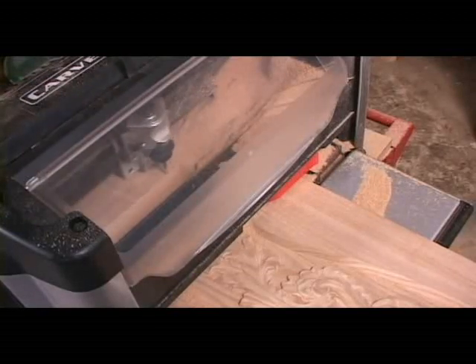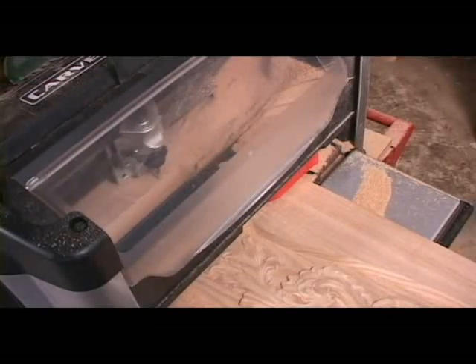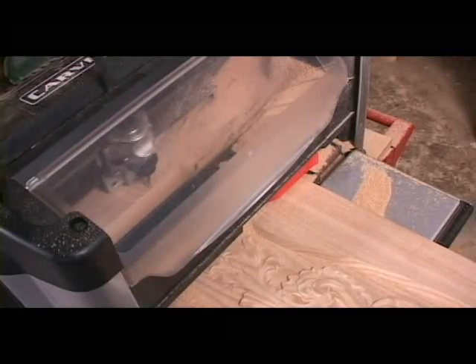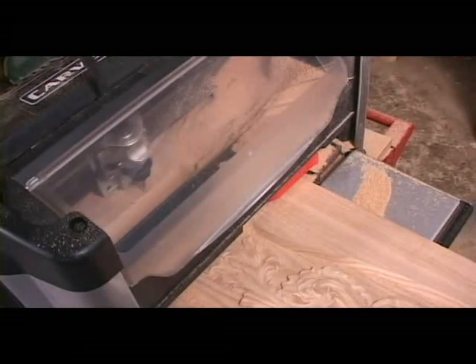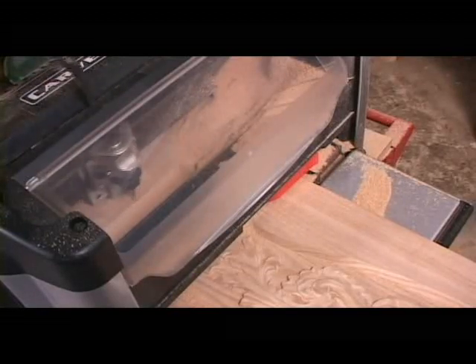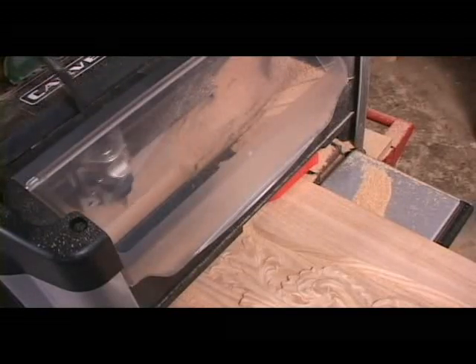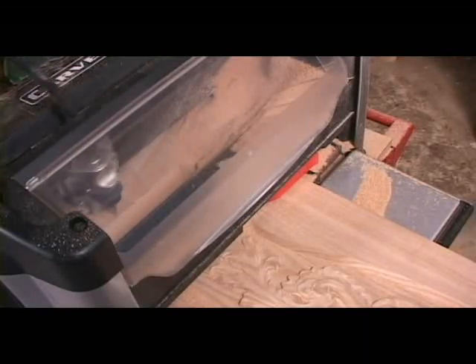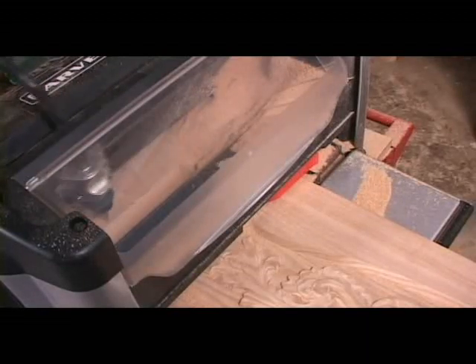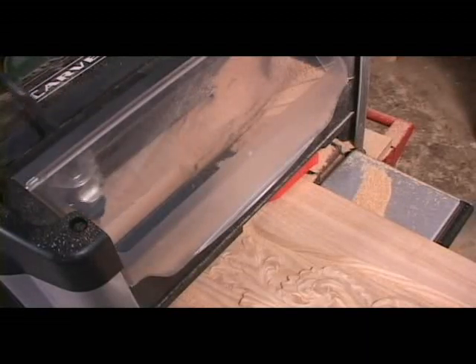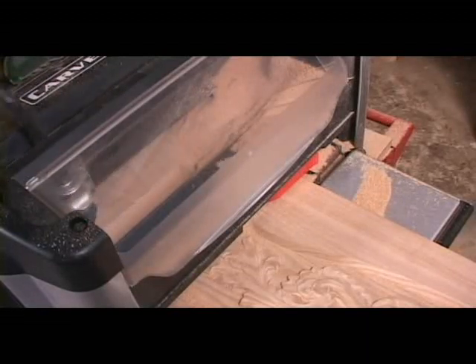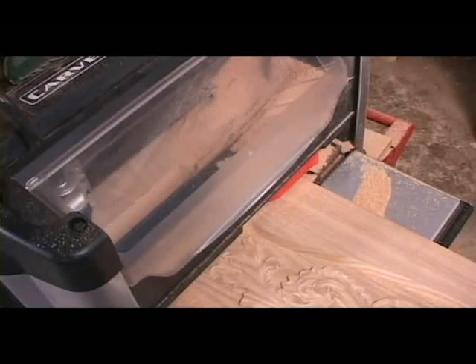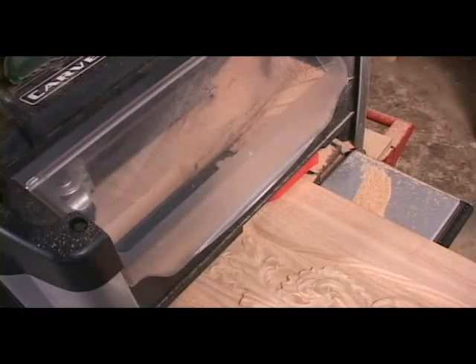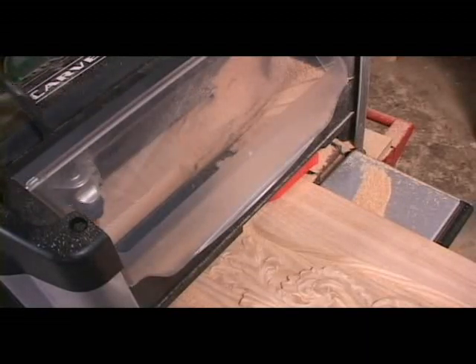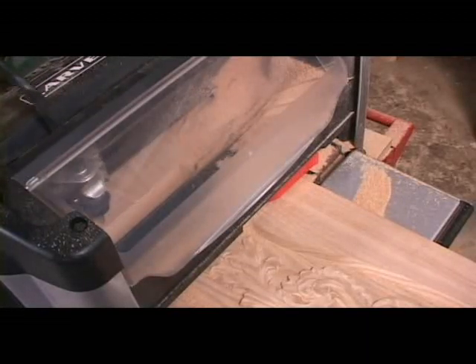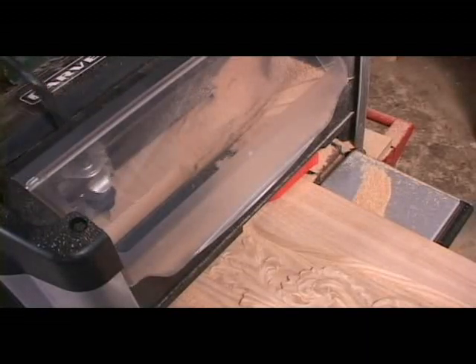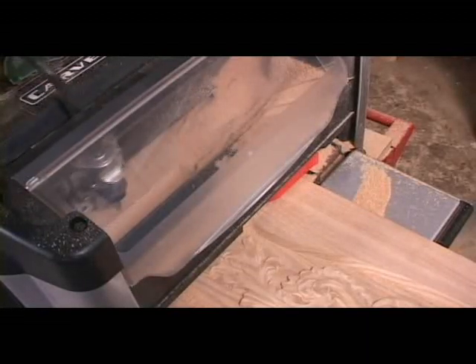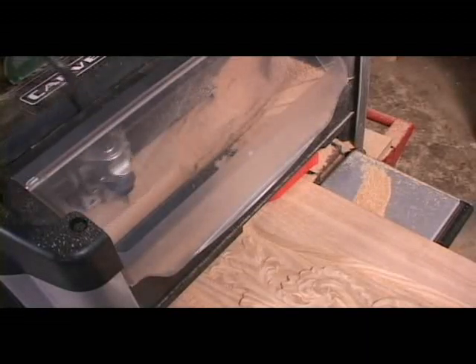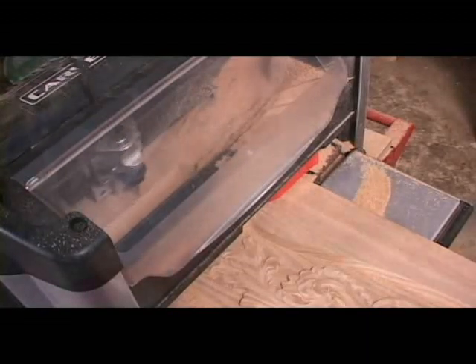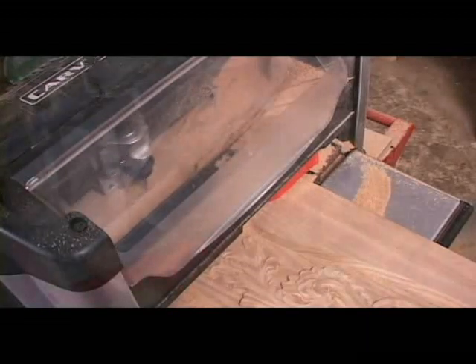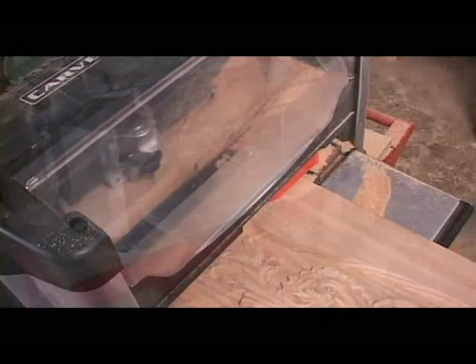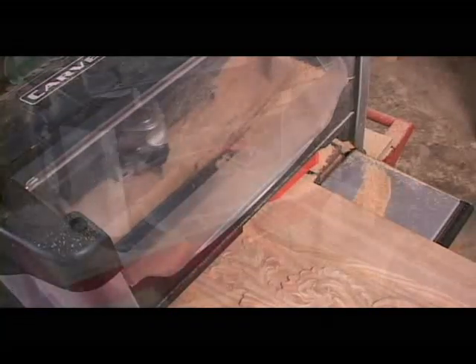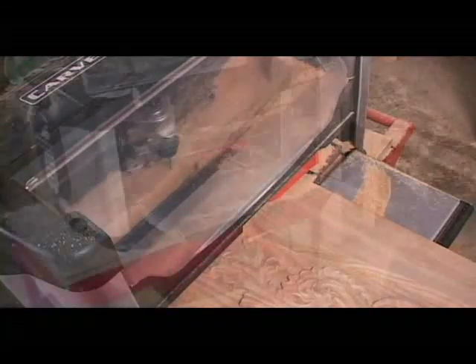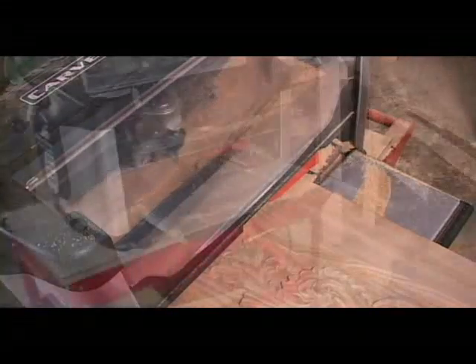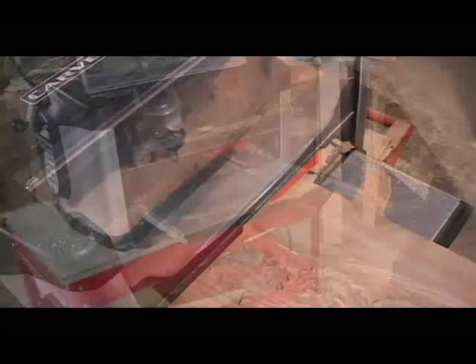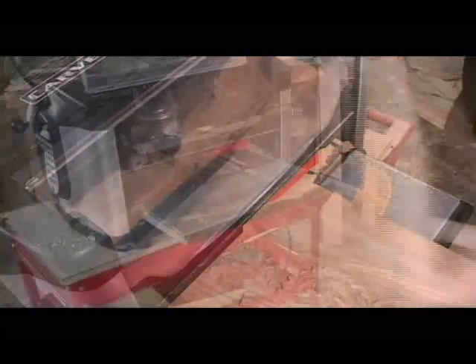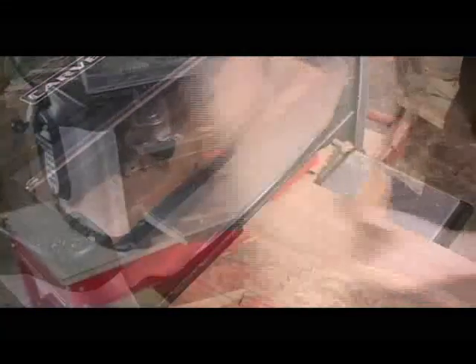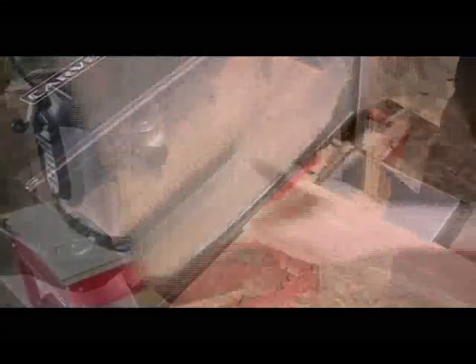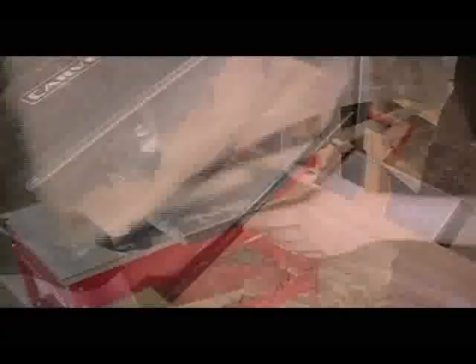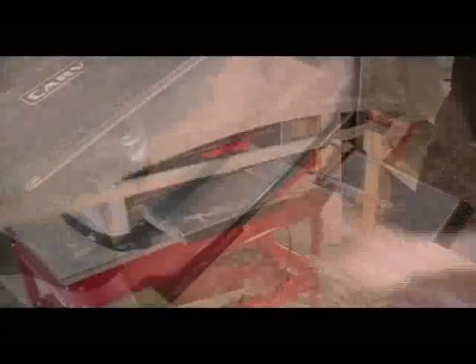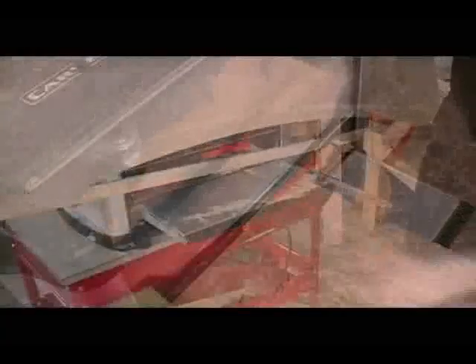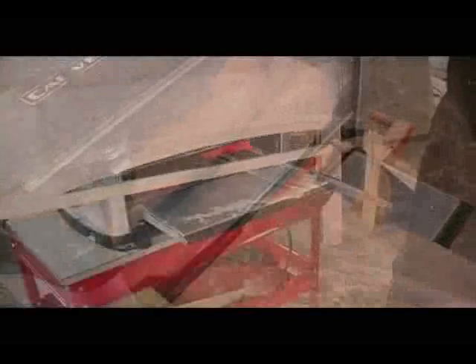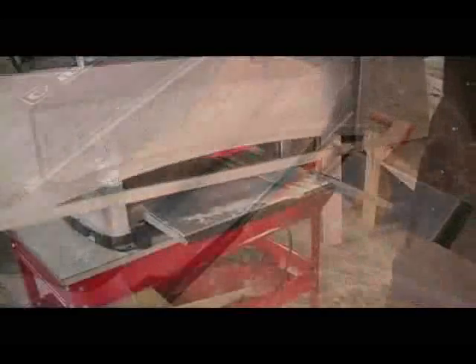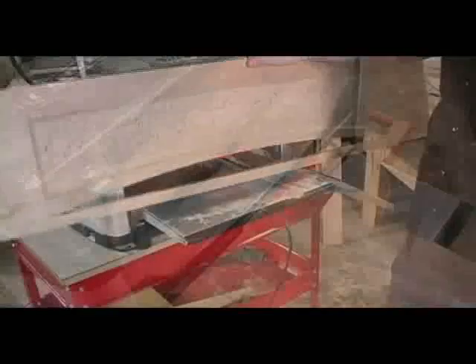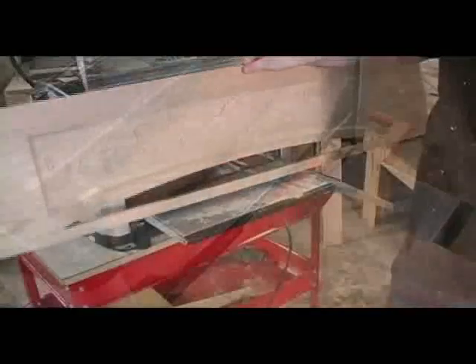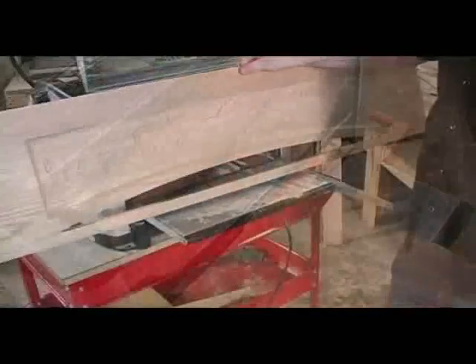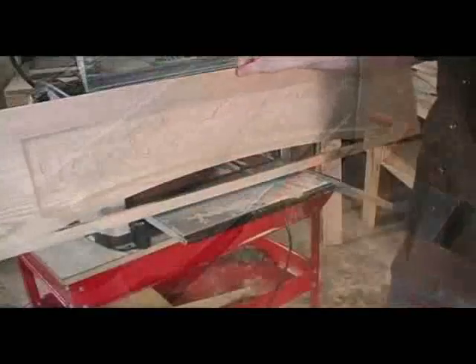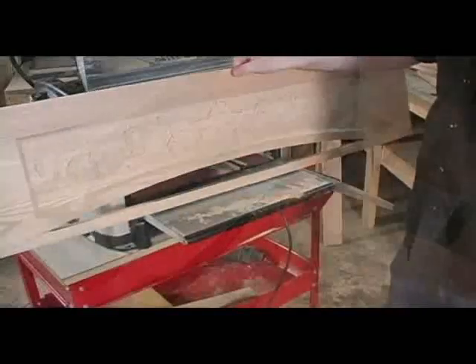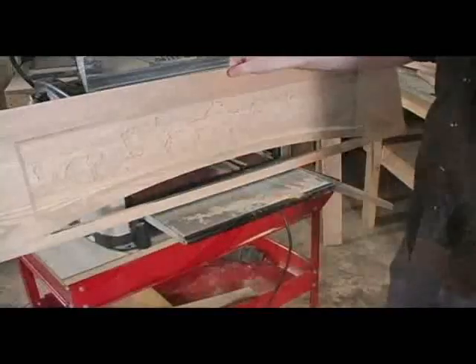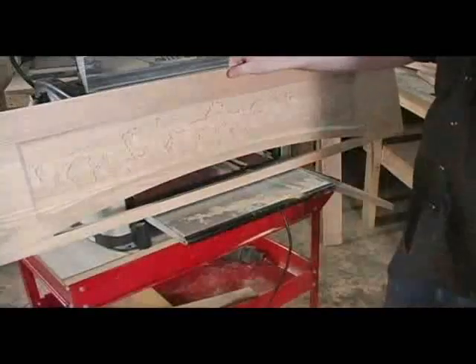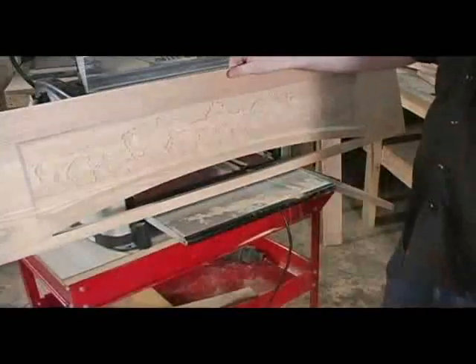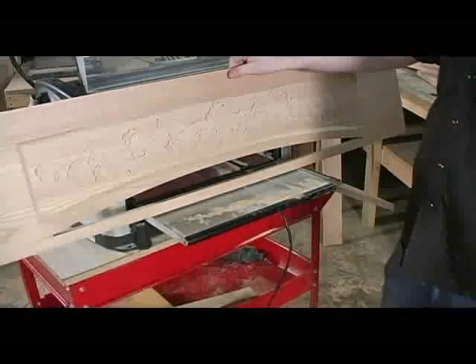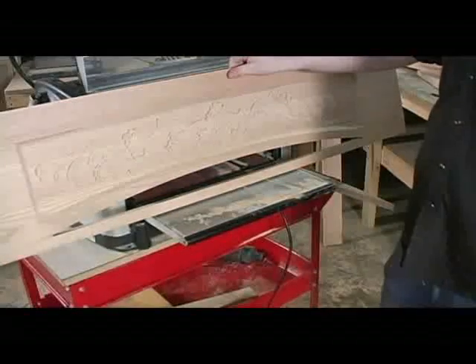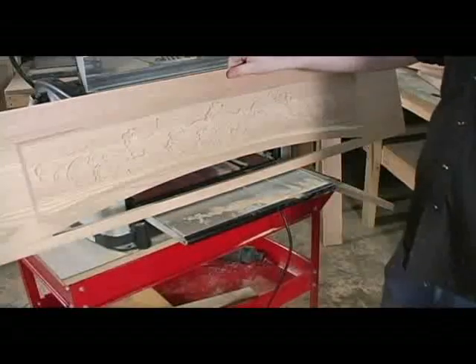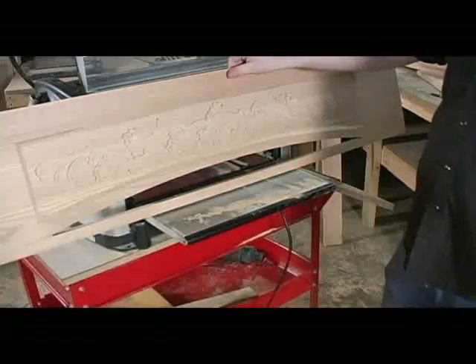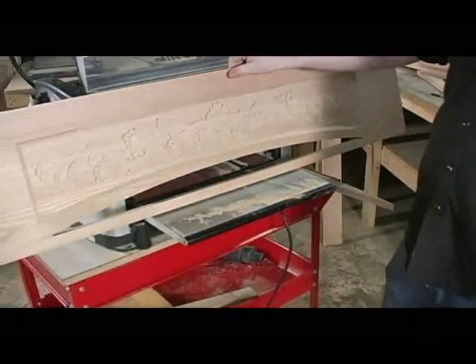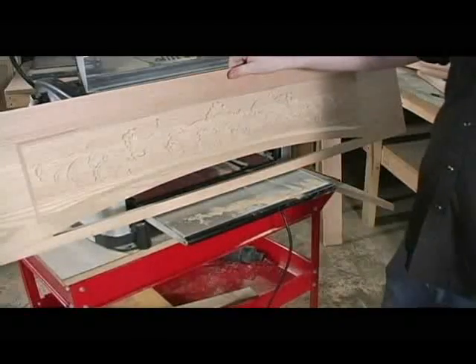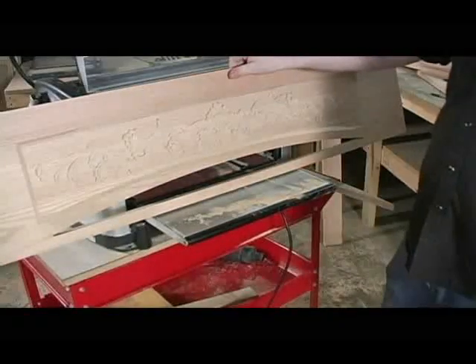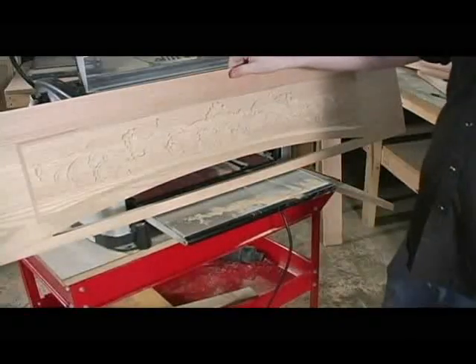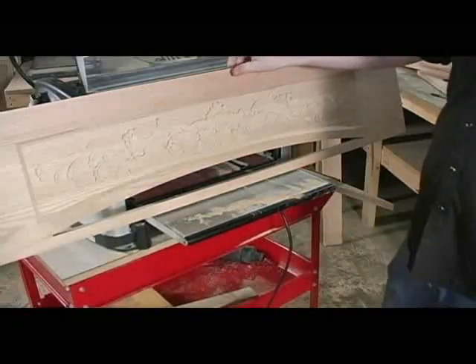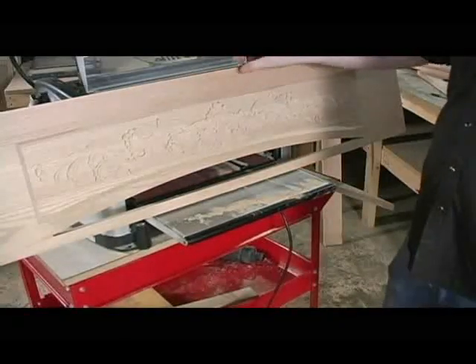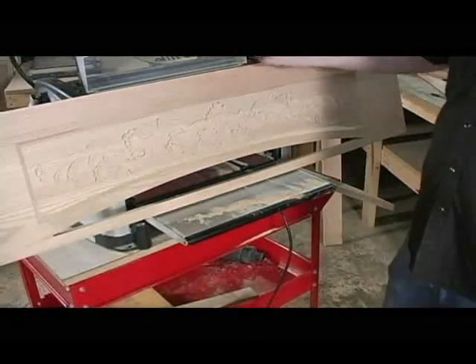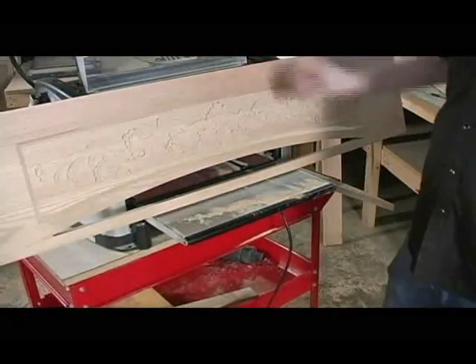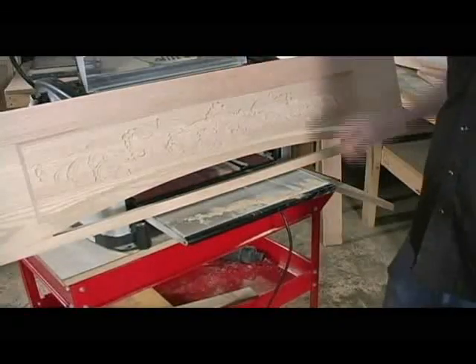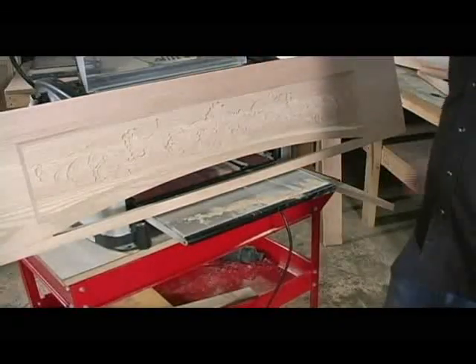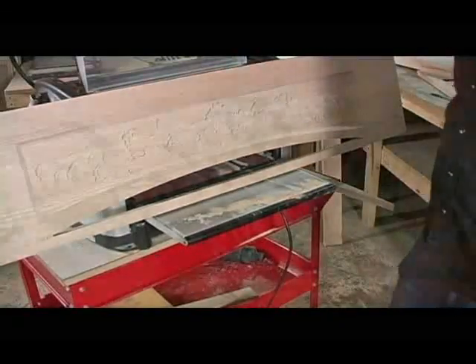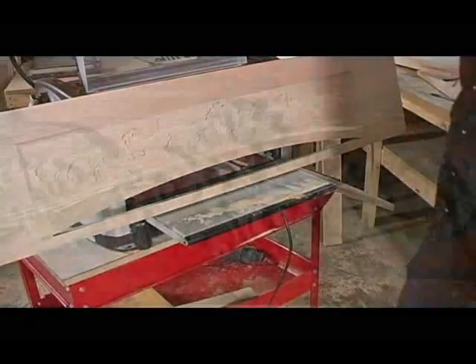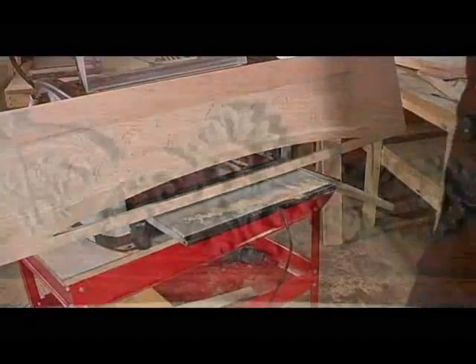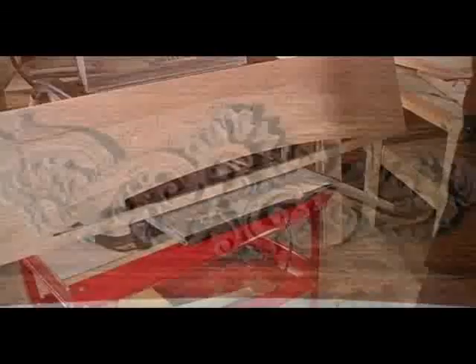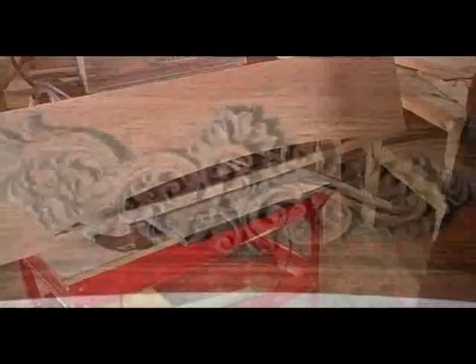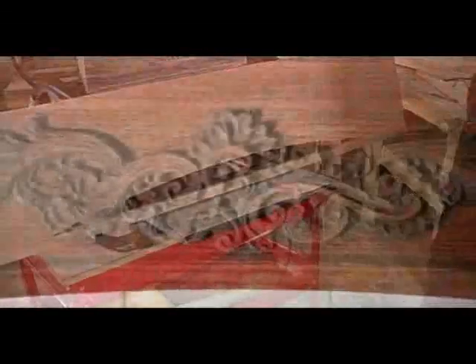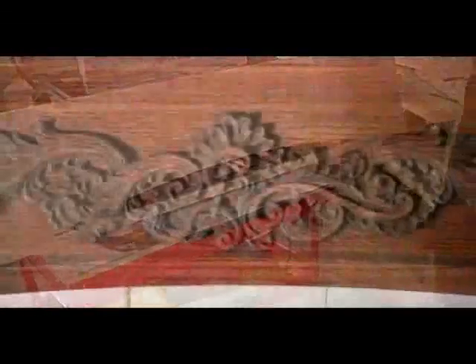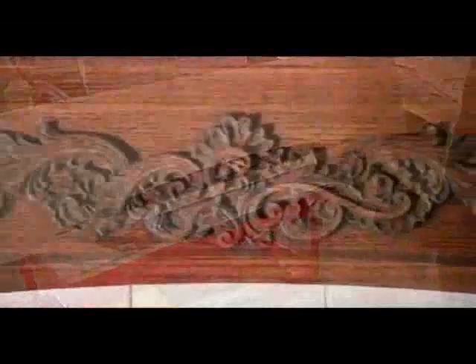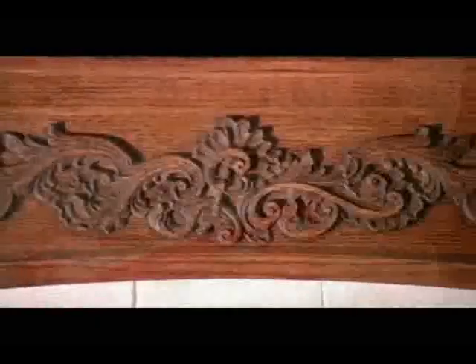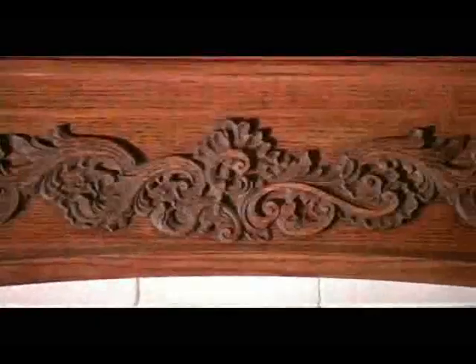The CarveRite woodworking system: the technology for taking your ideas from imagination to reality.